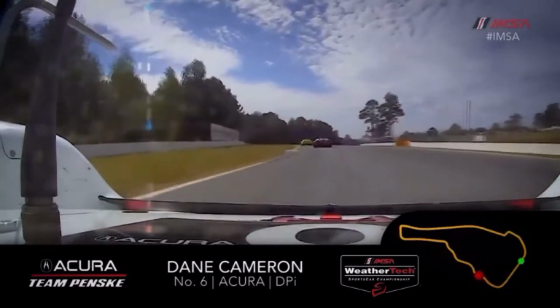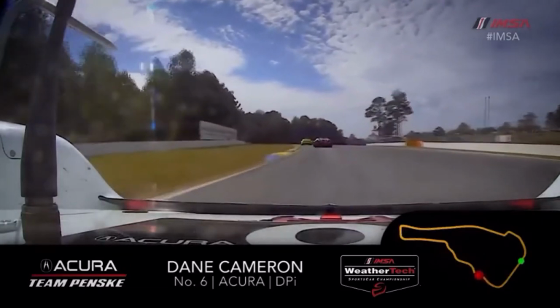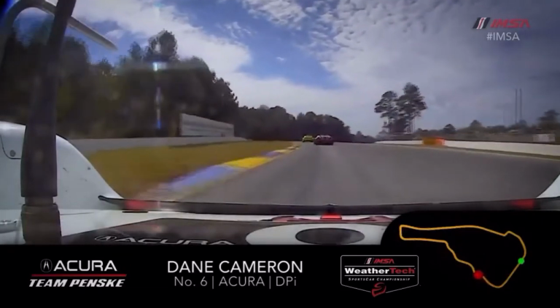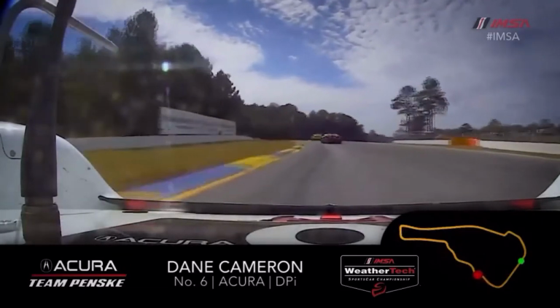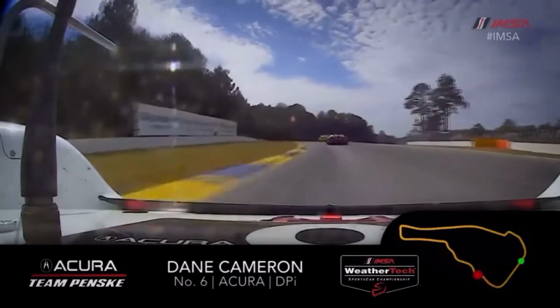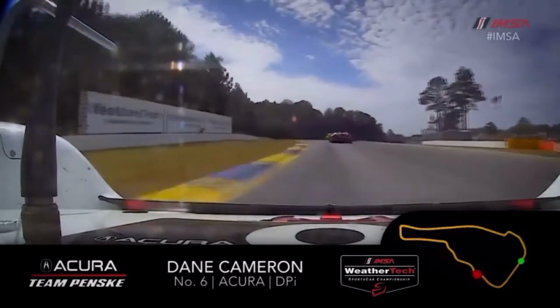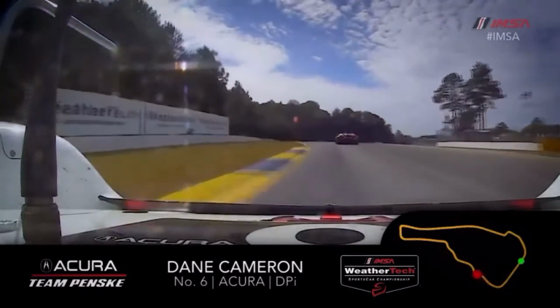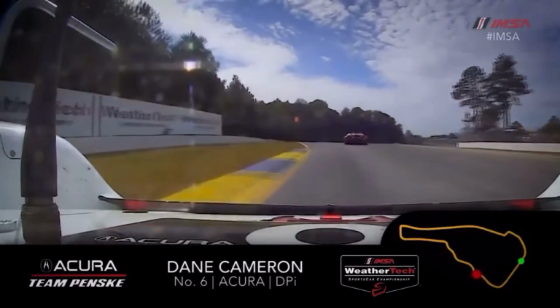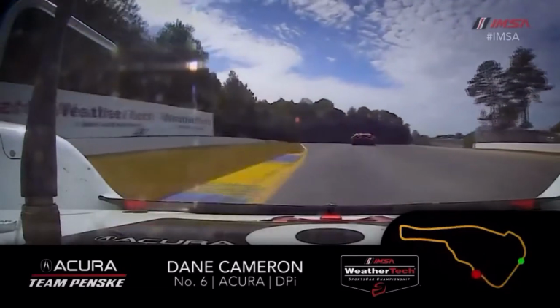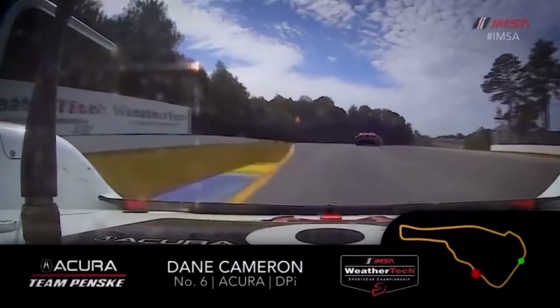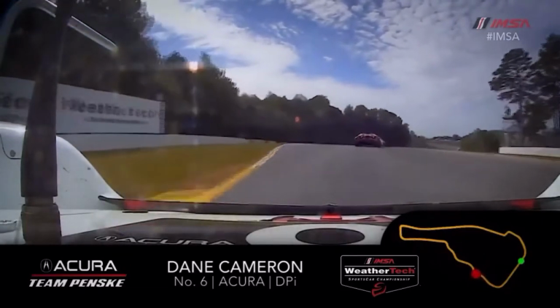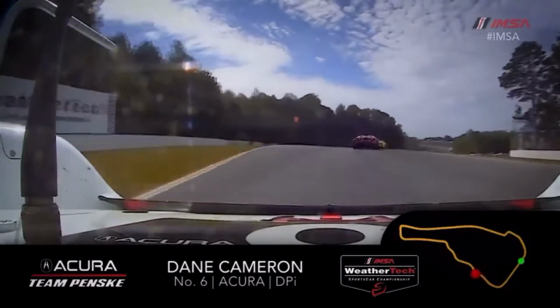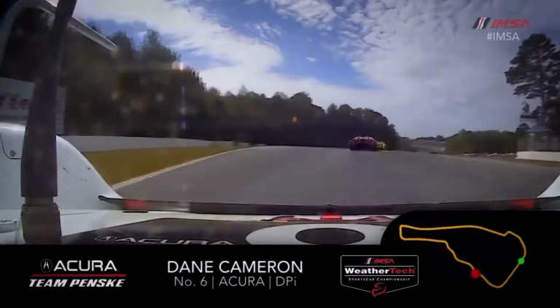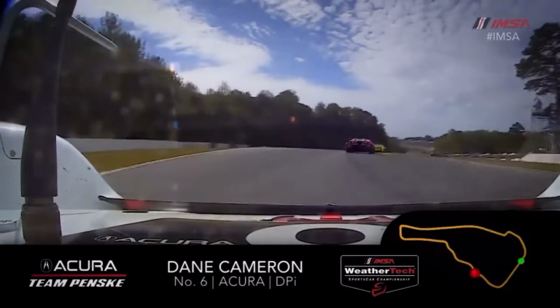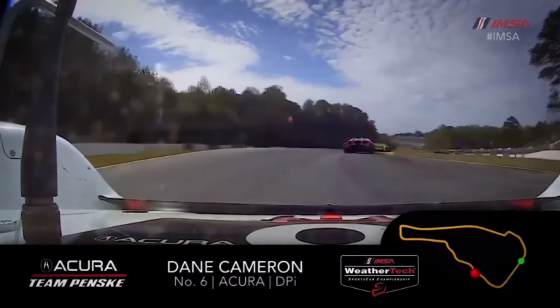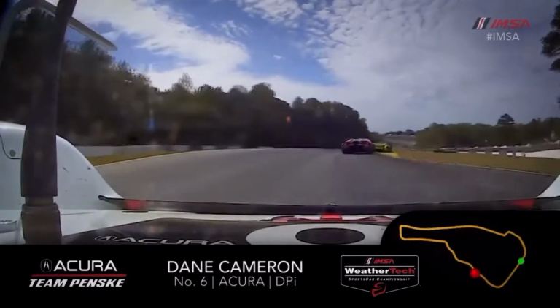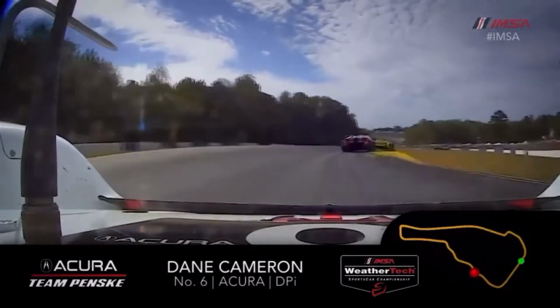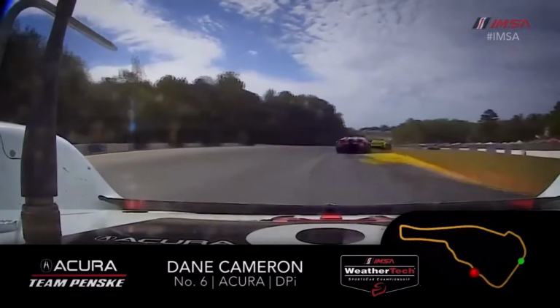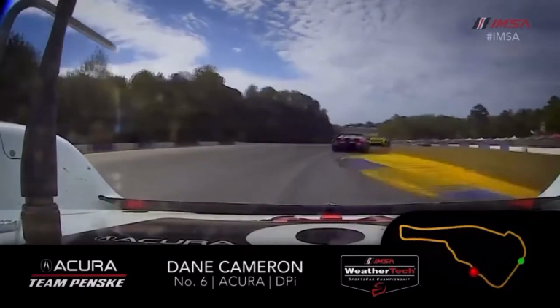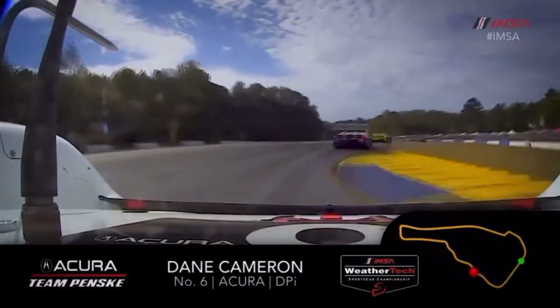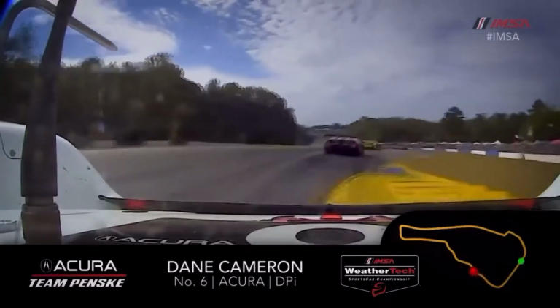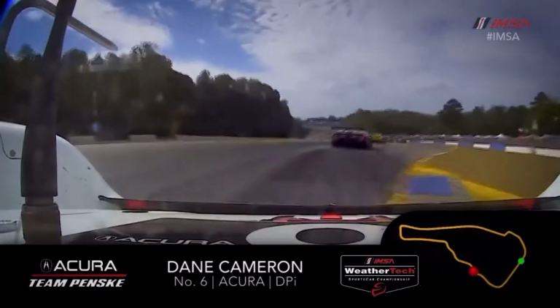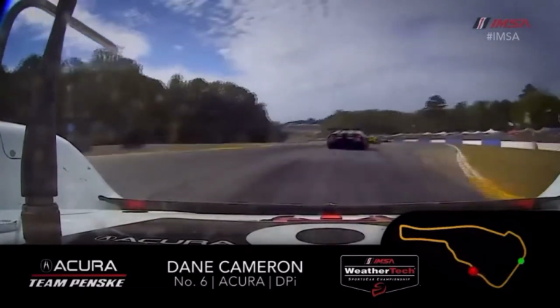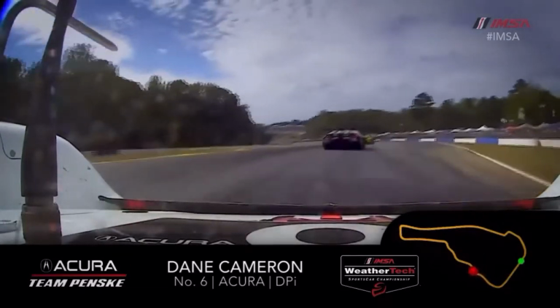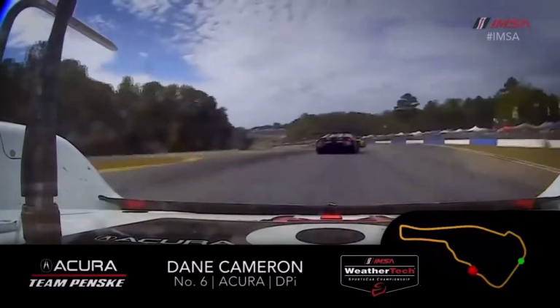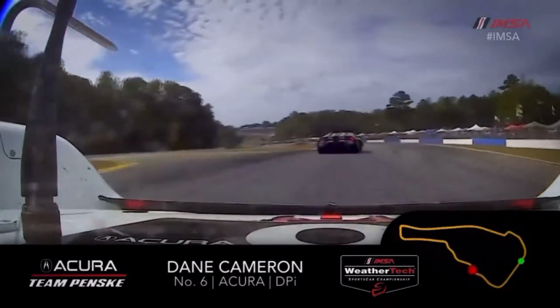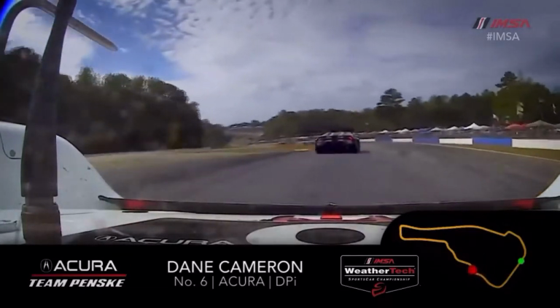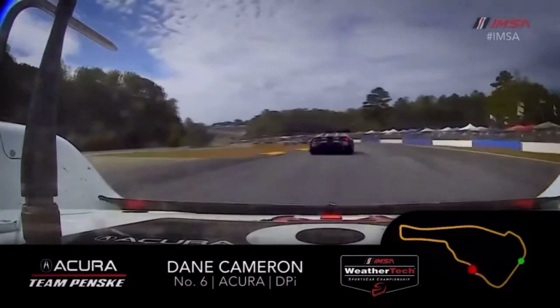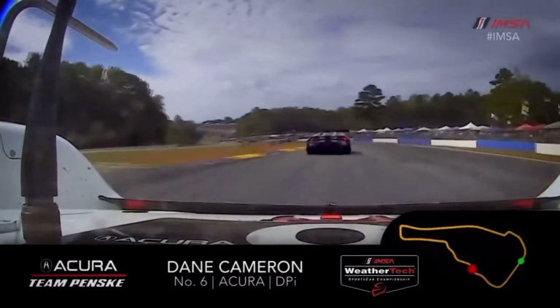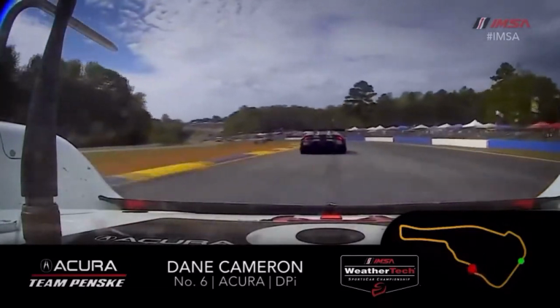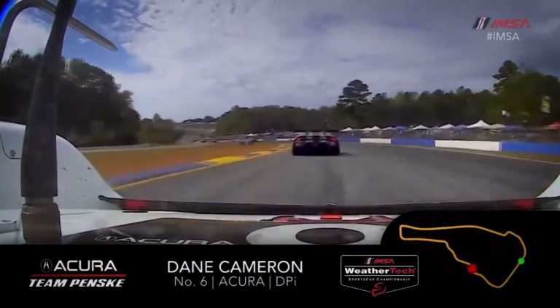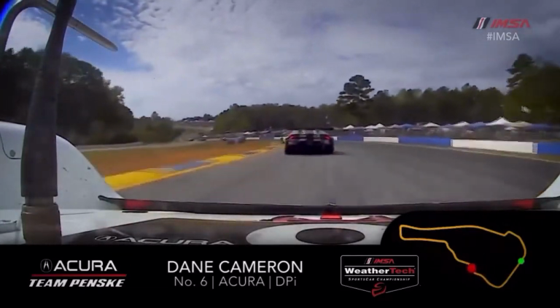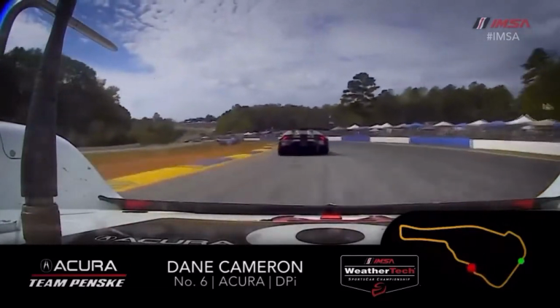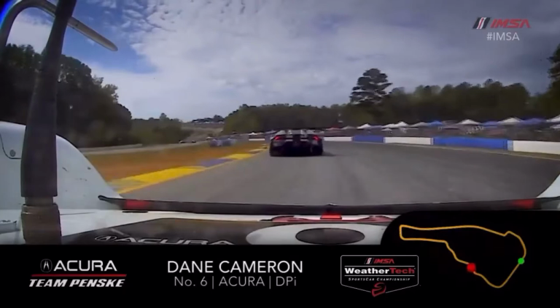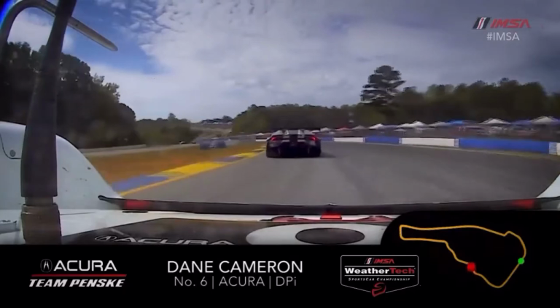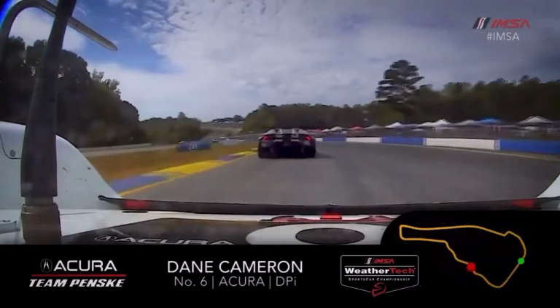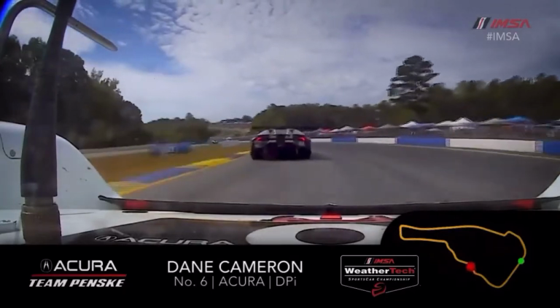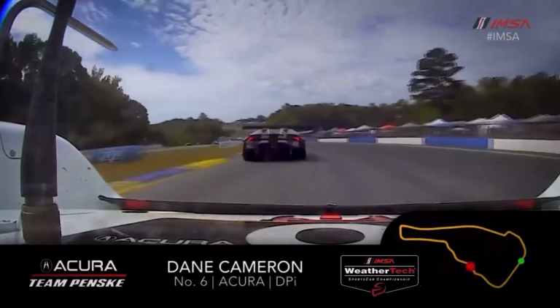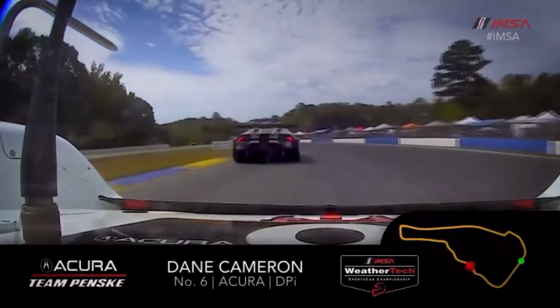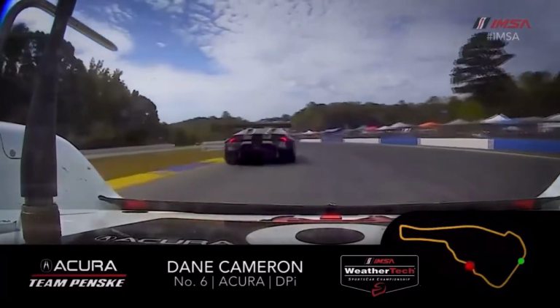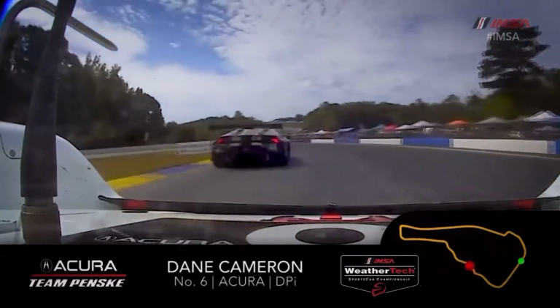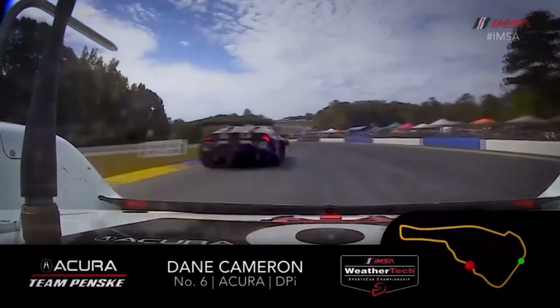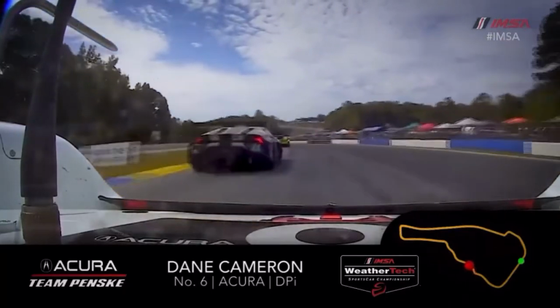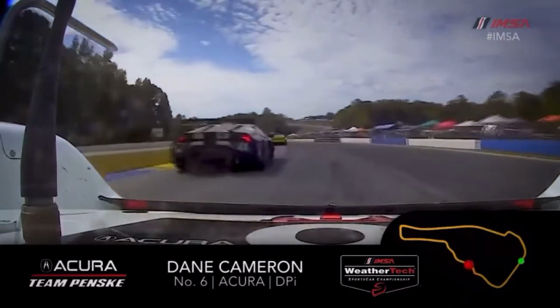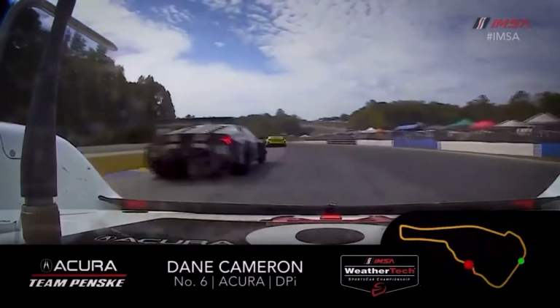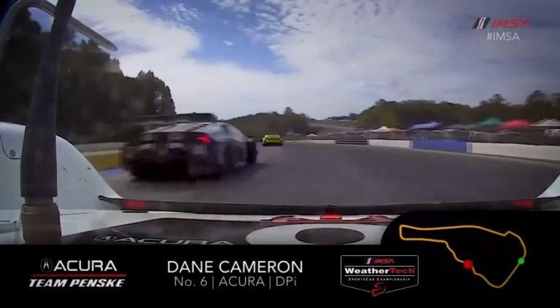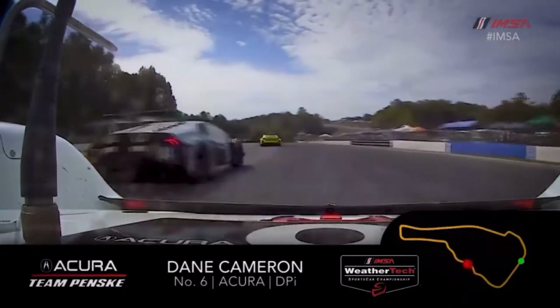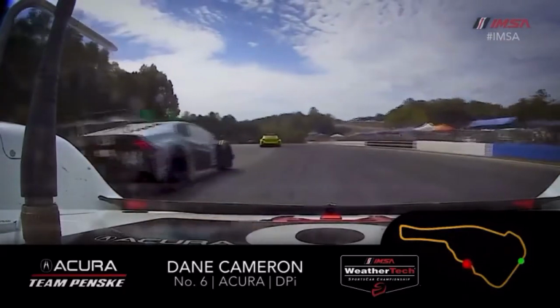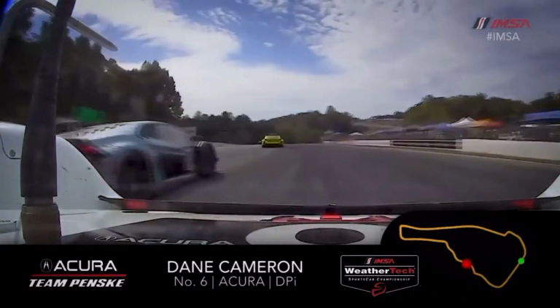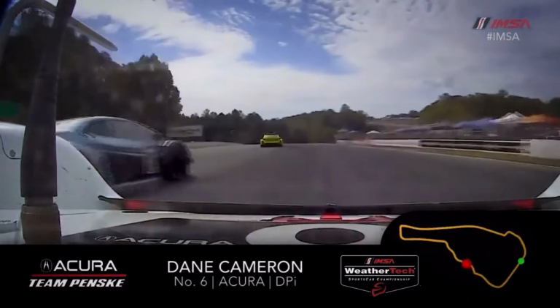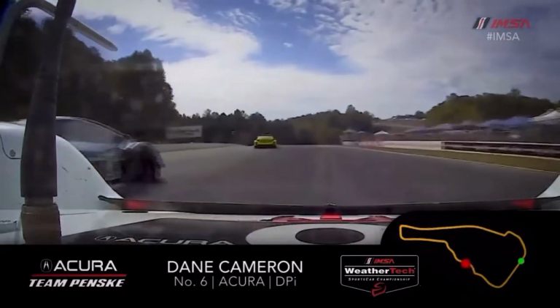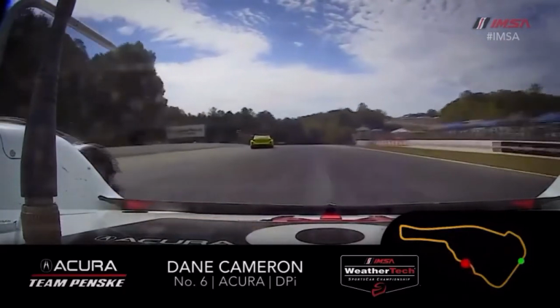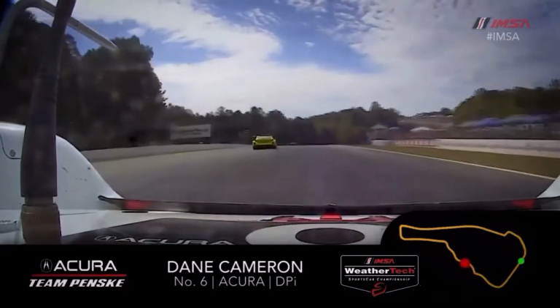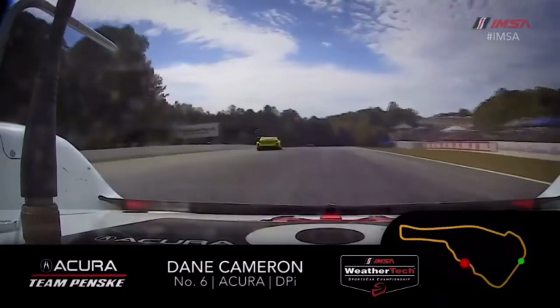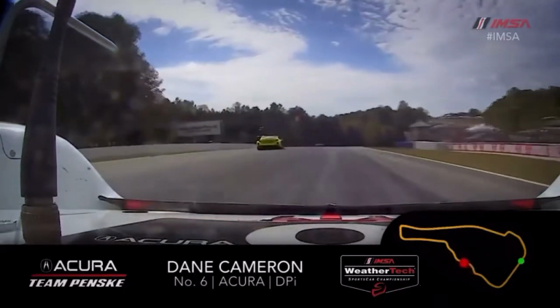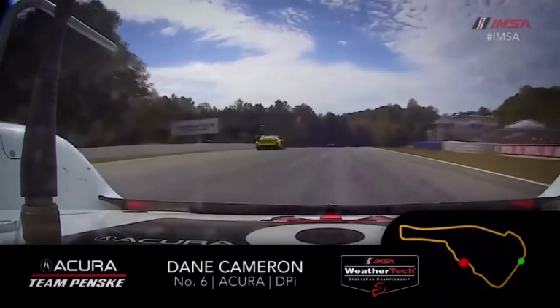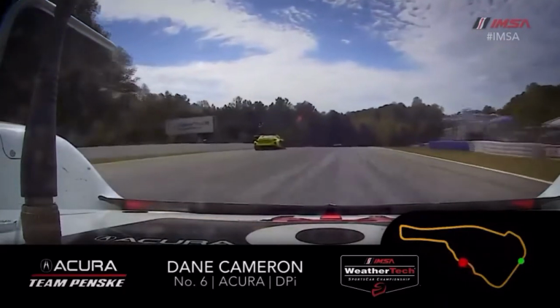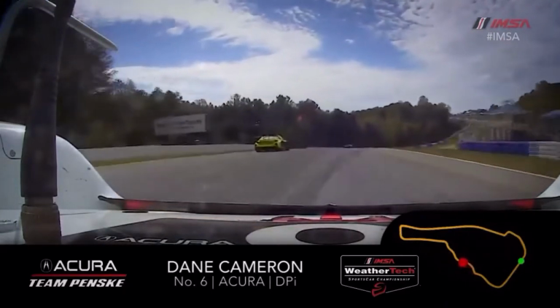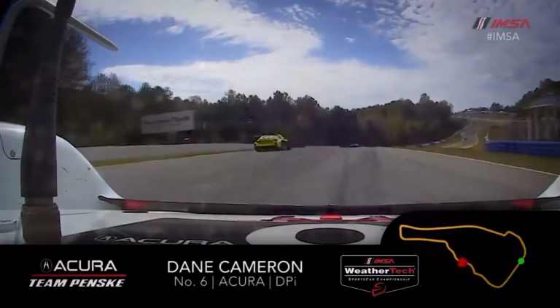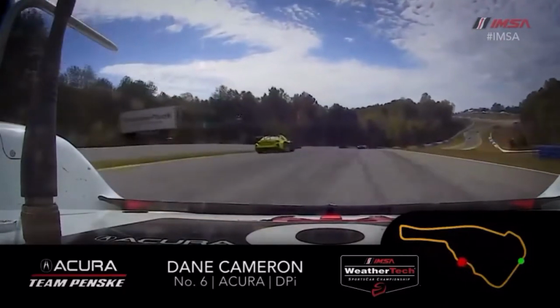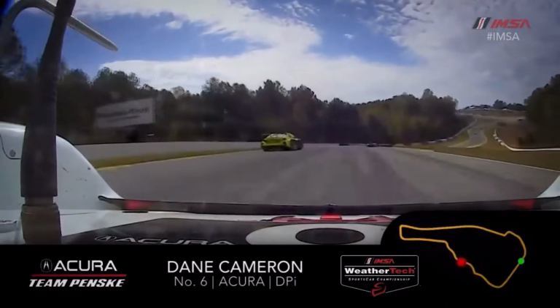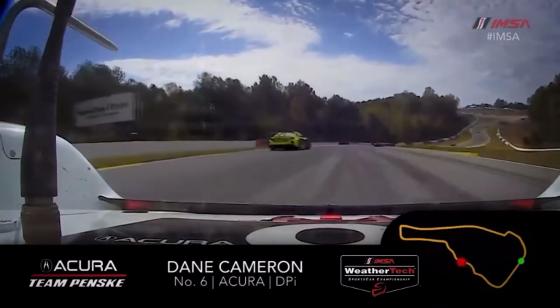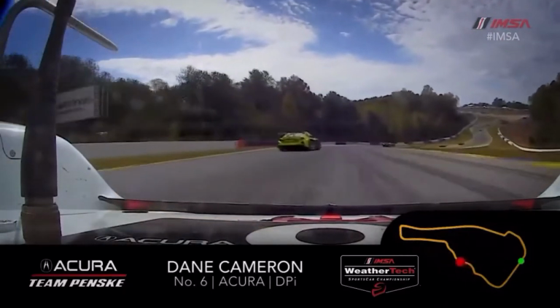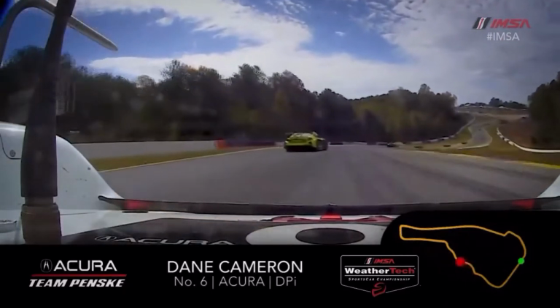Blind entry for turn three, really difficult braking there, a lot of speed across the curb at the apex. Now you start plunging down the hill, down into the S's.